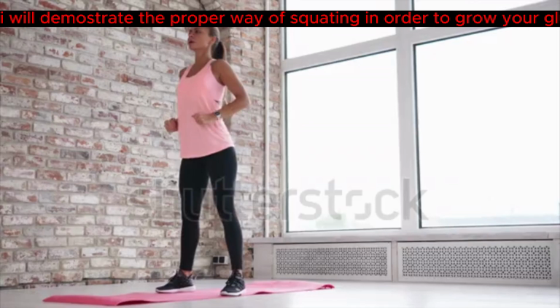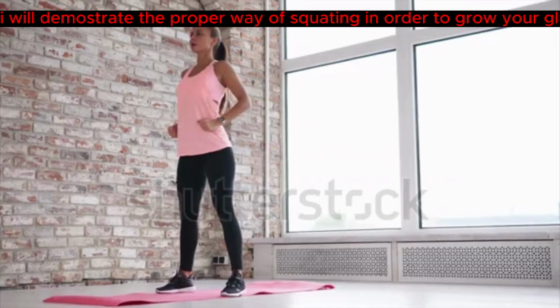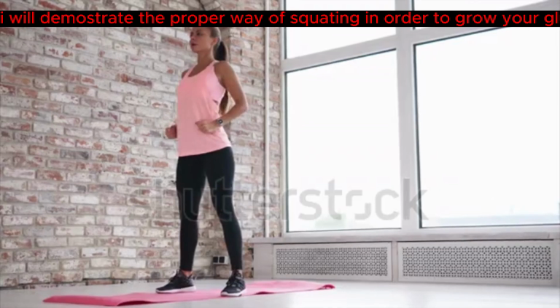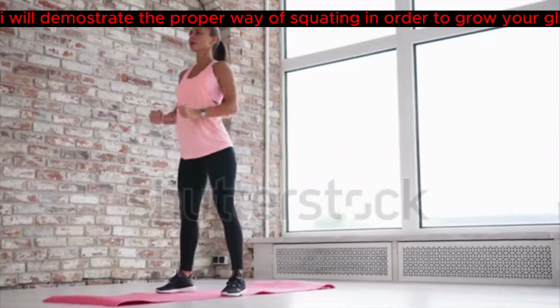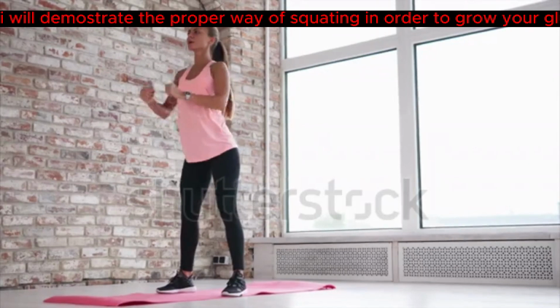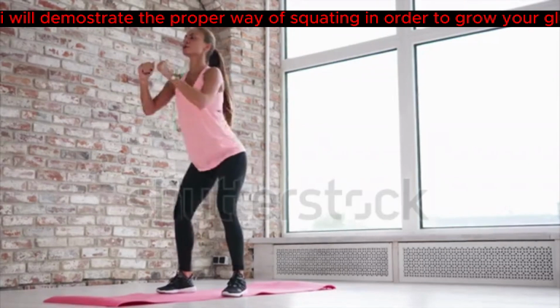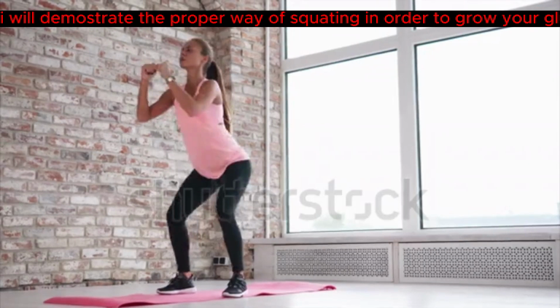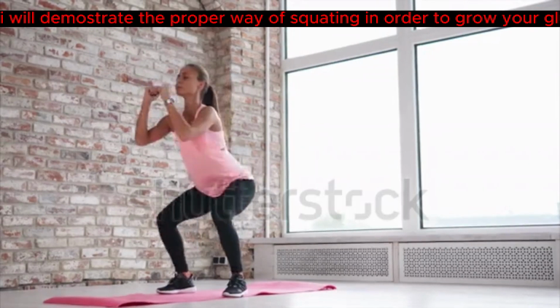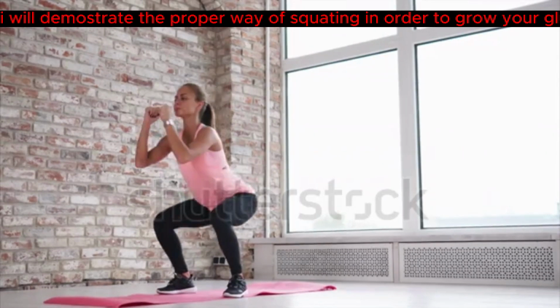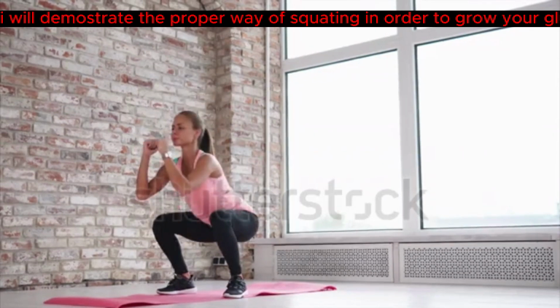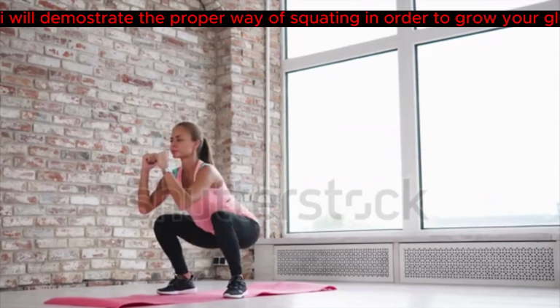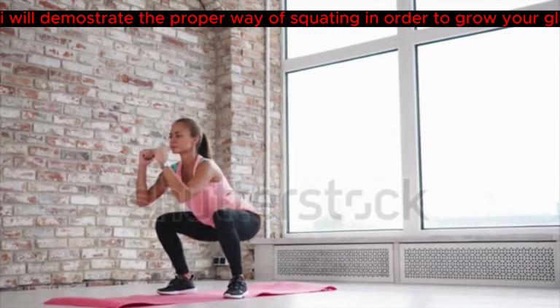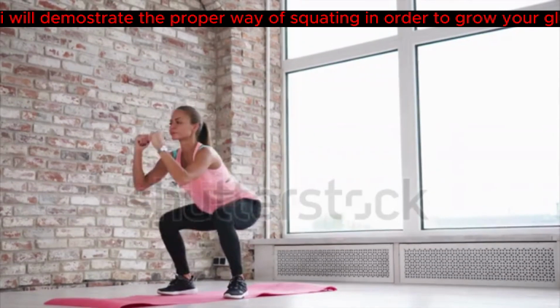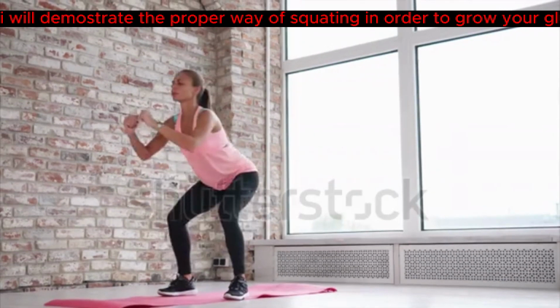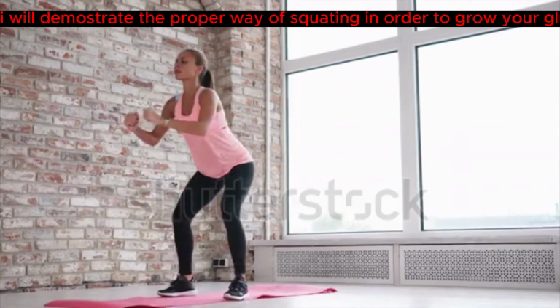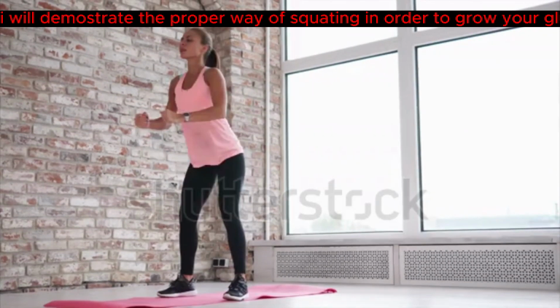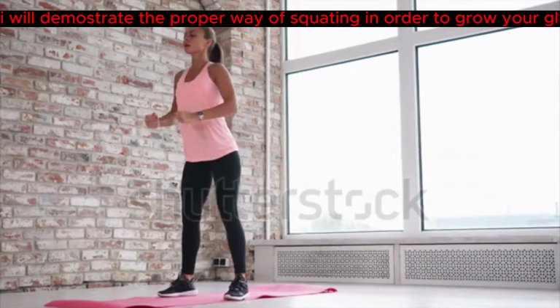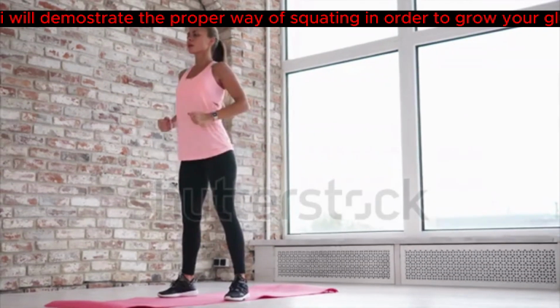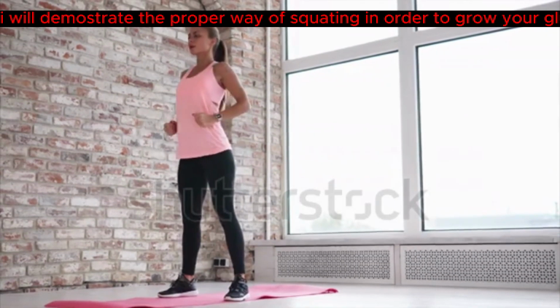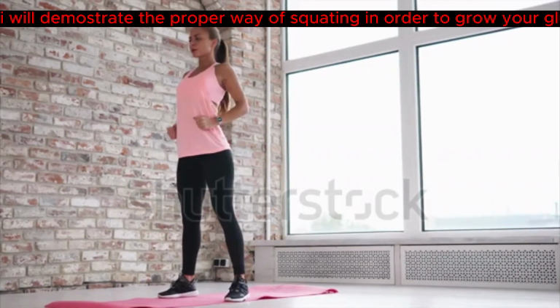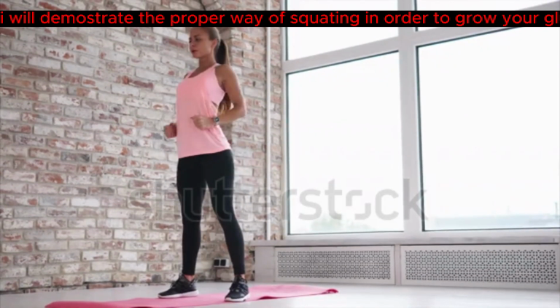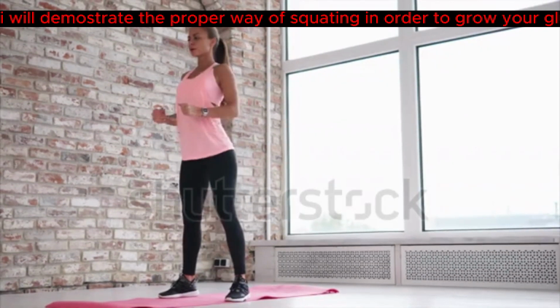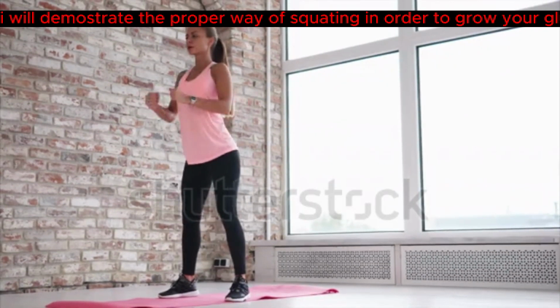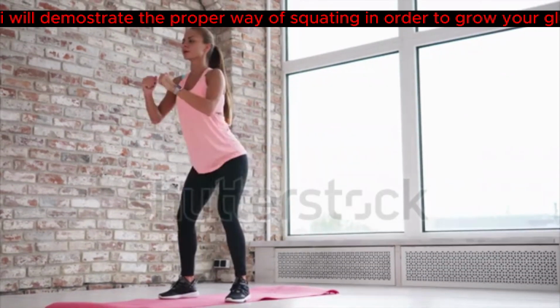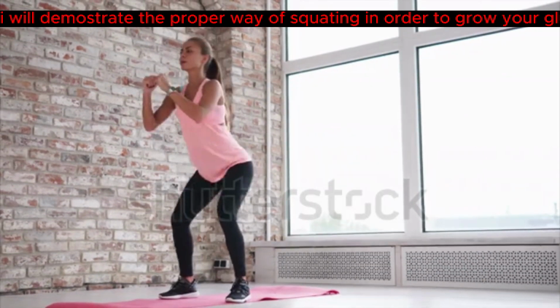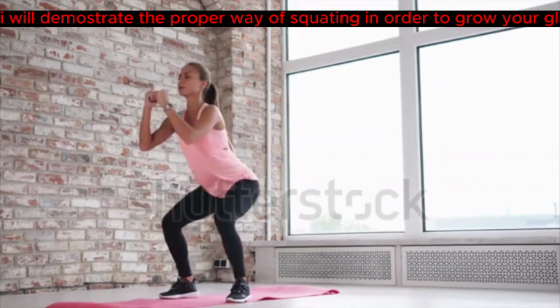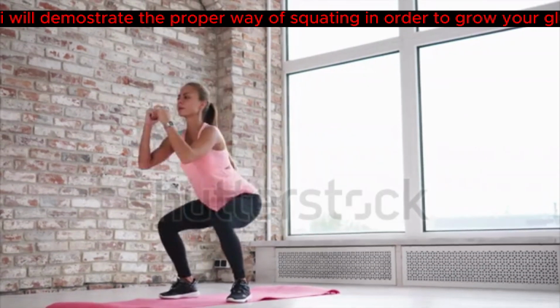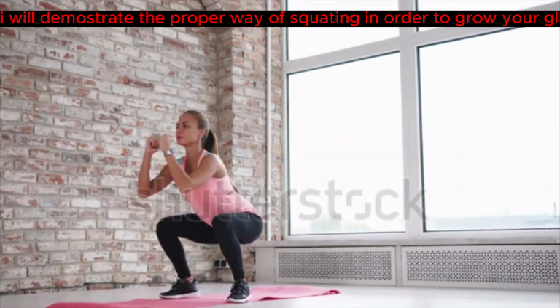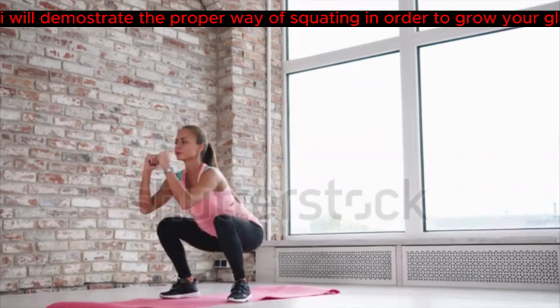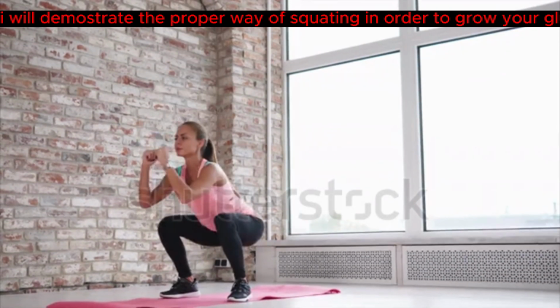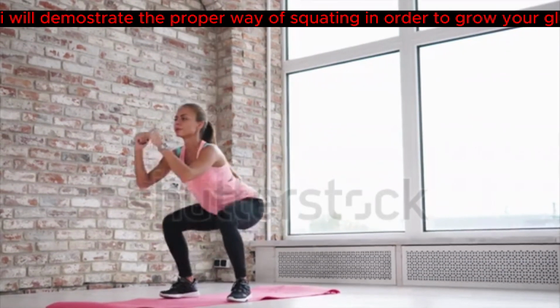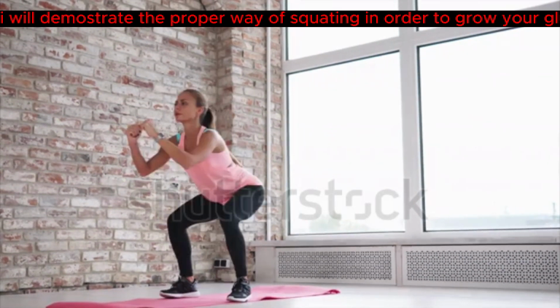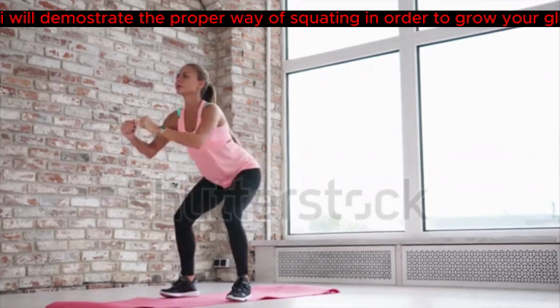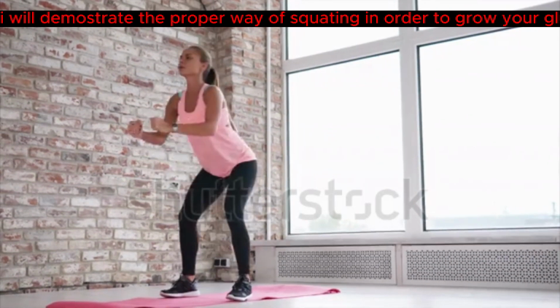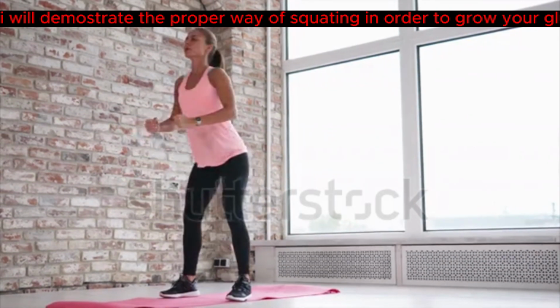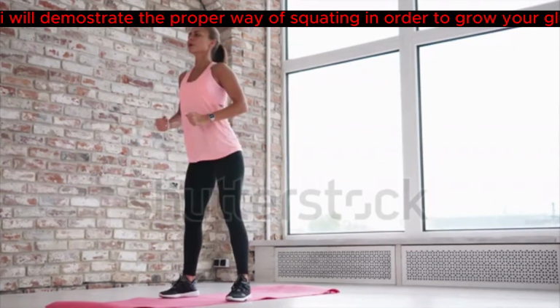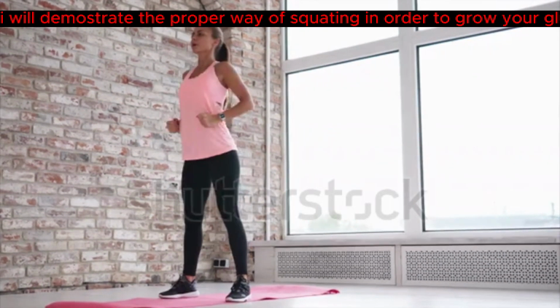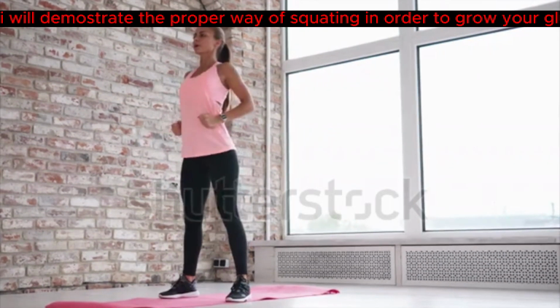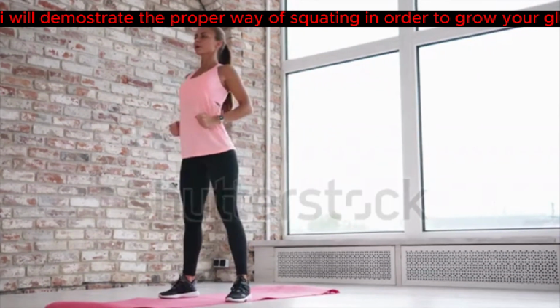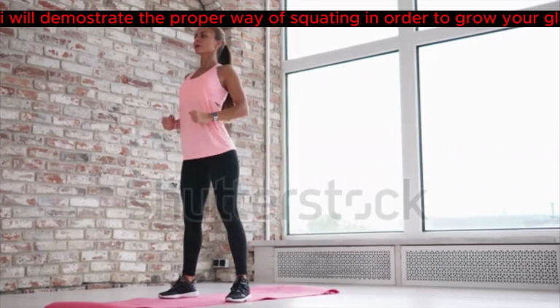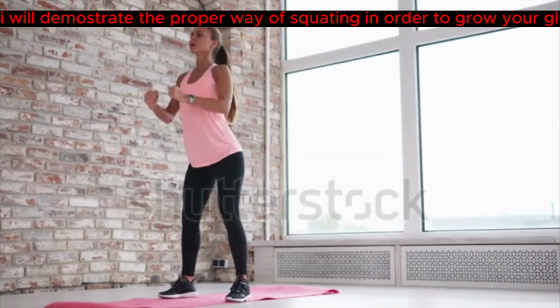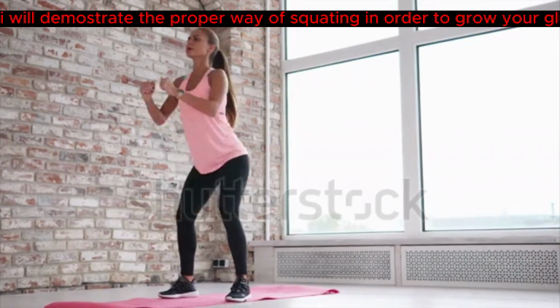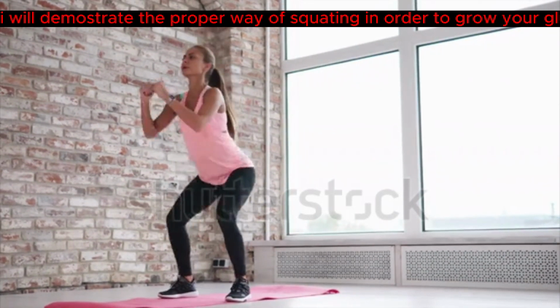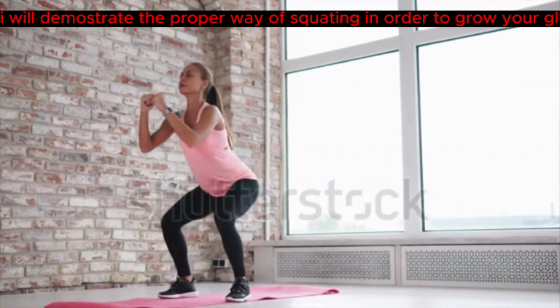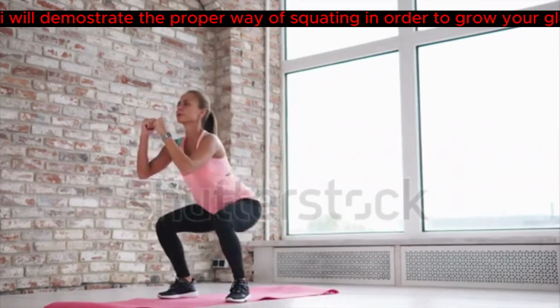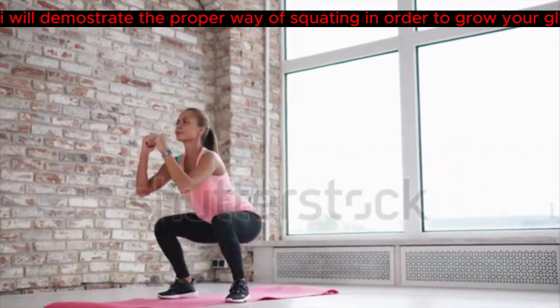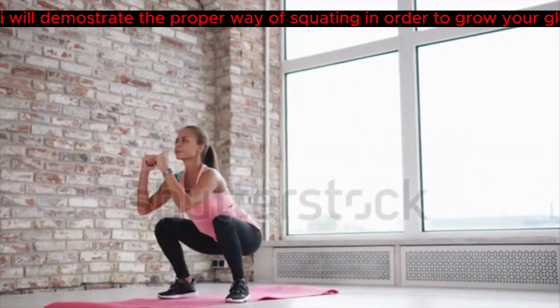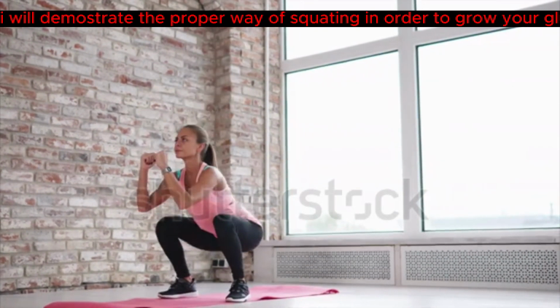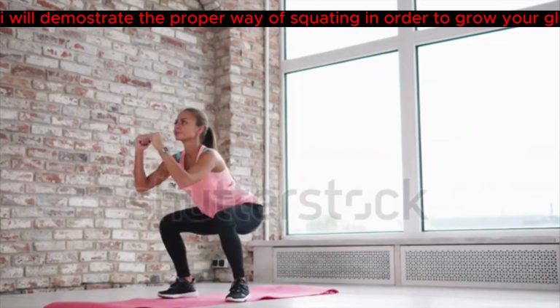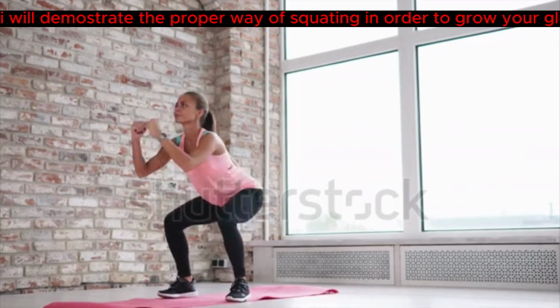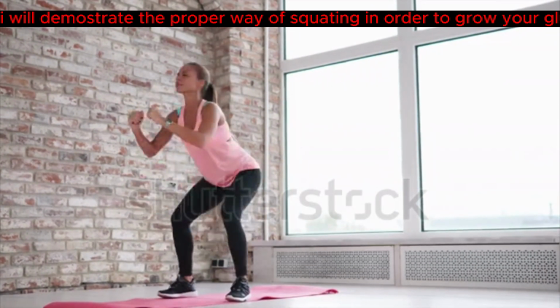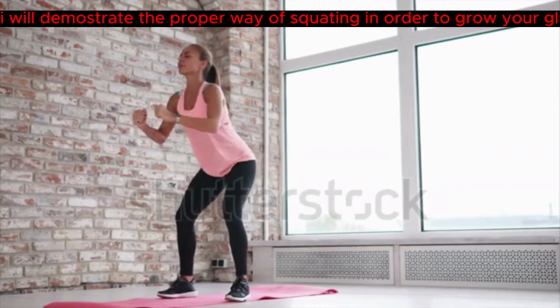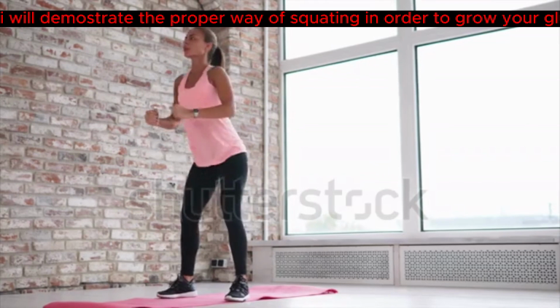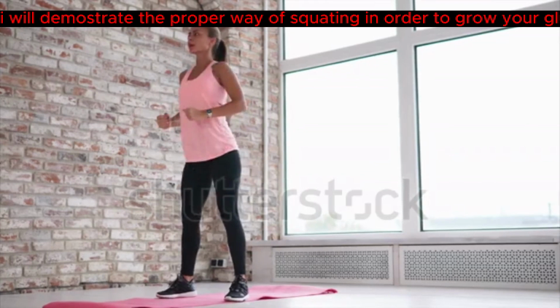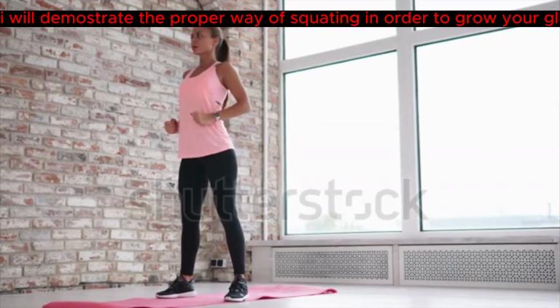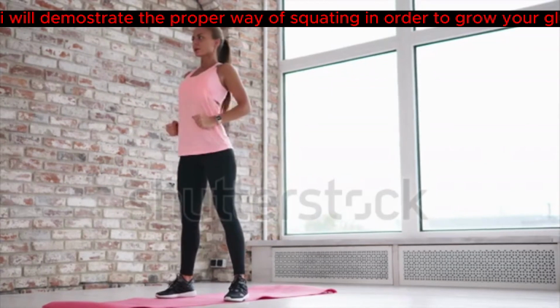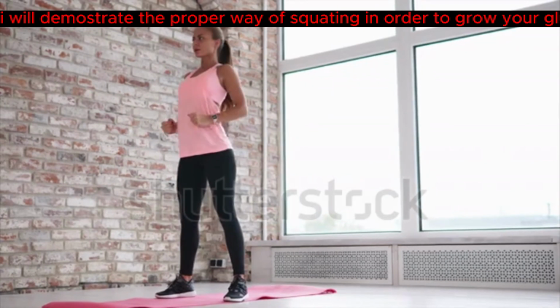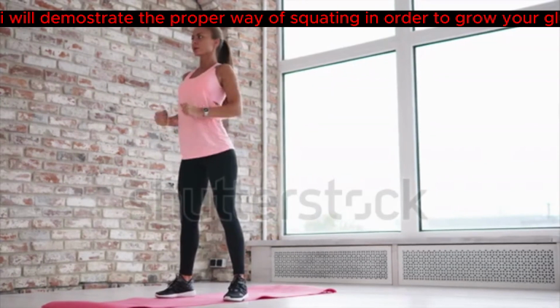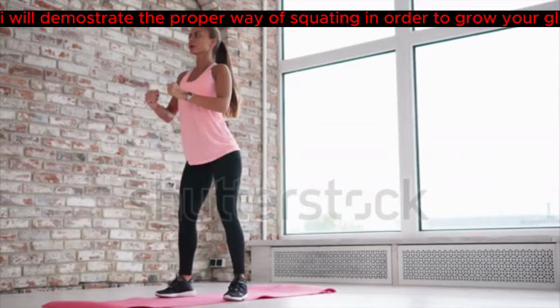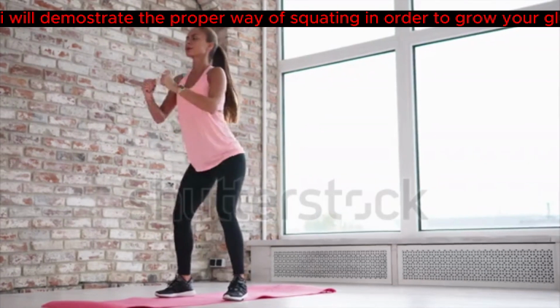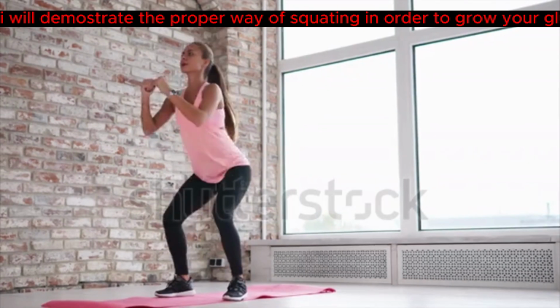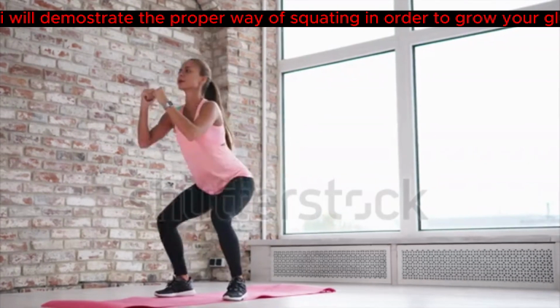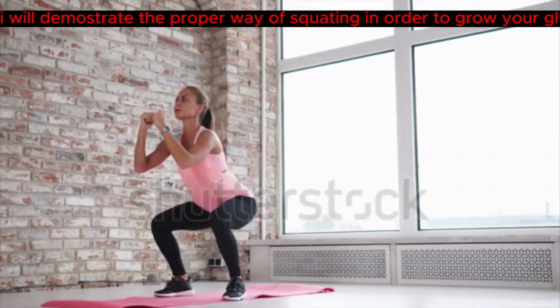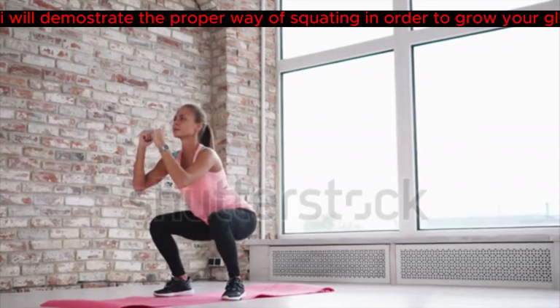In this video, I will demonstrate the proper way of squatting in order to grow your glutes and butt effectively.